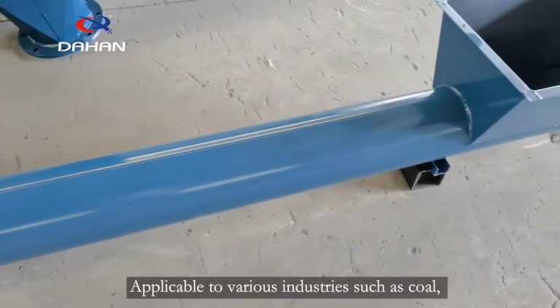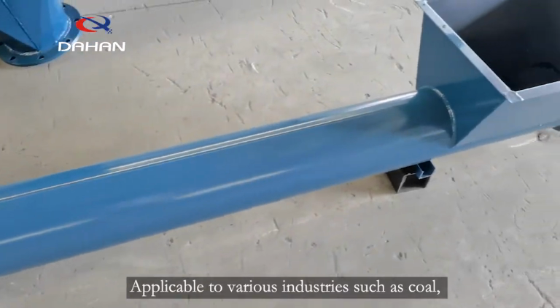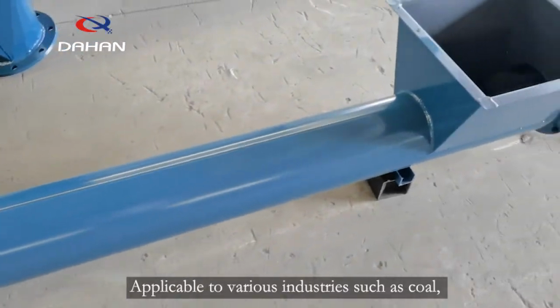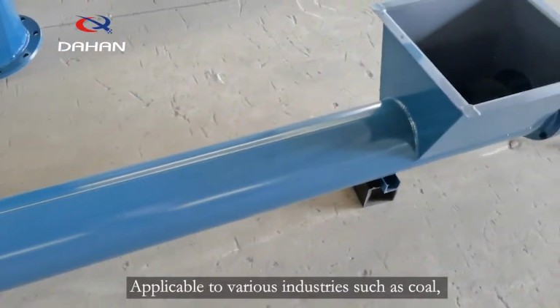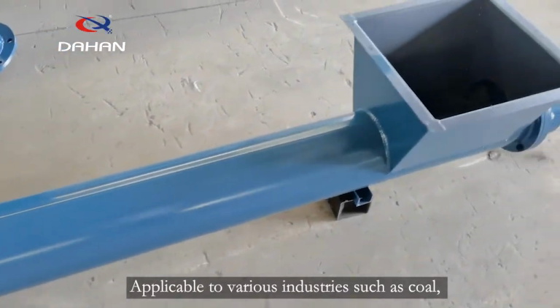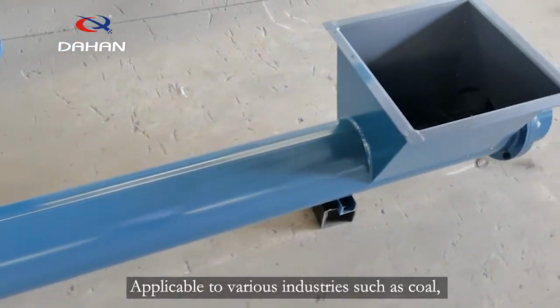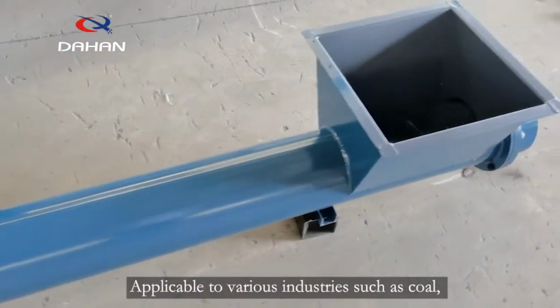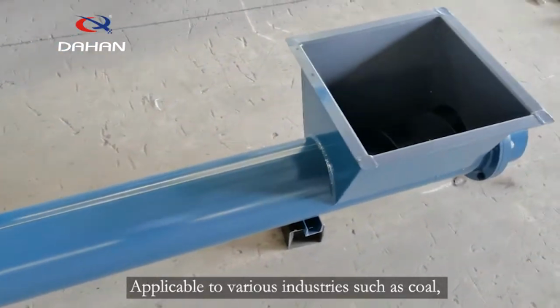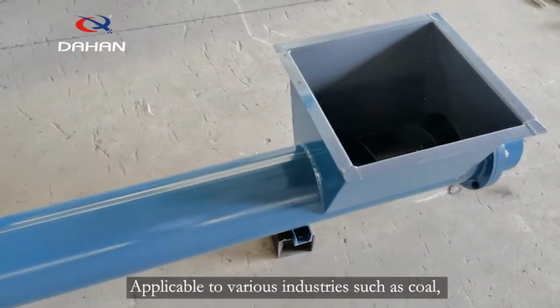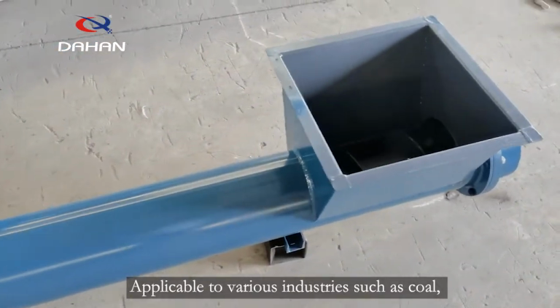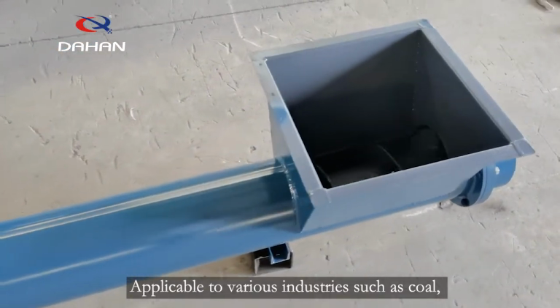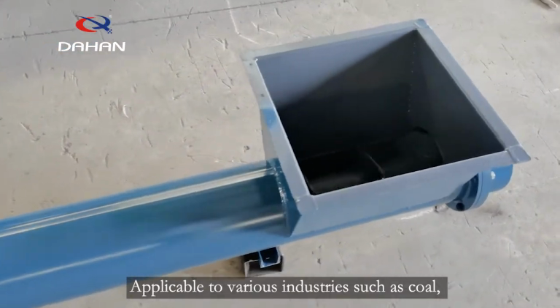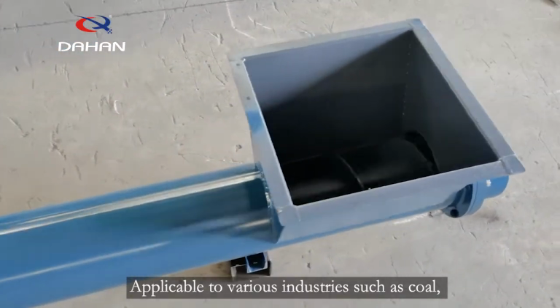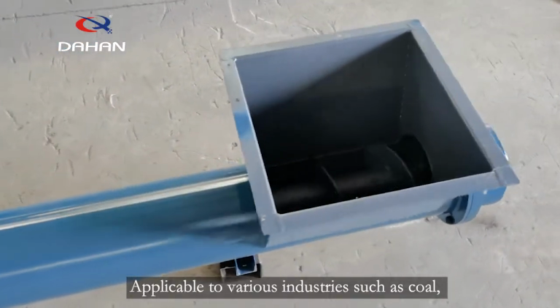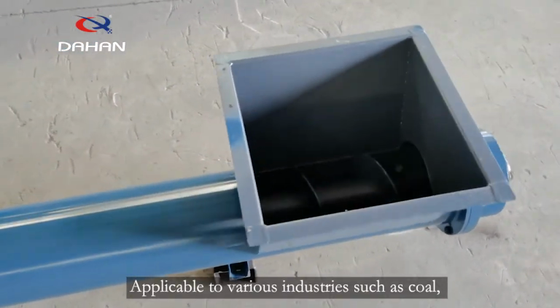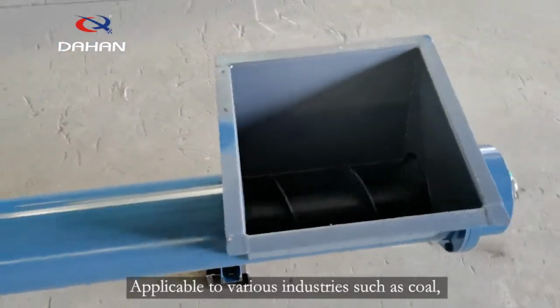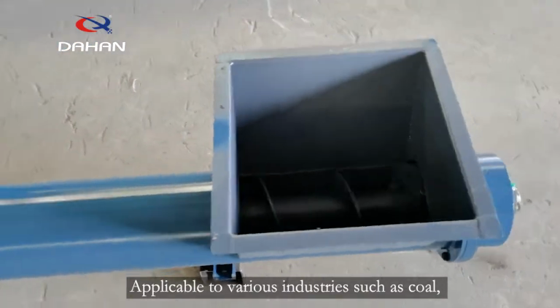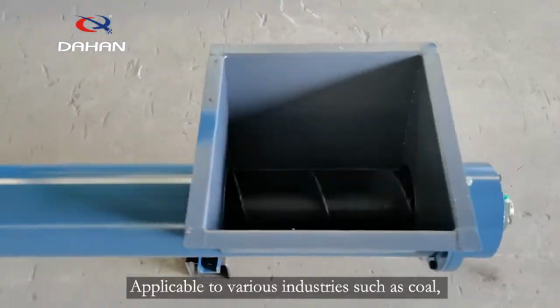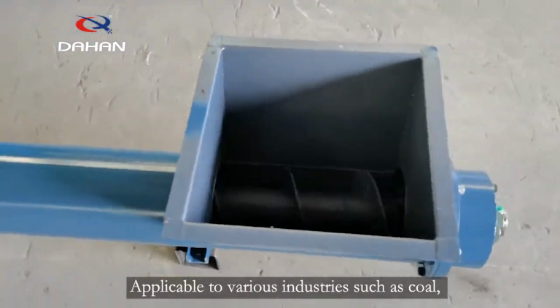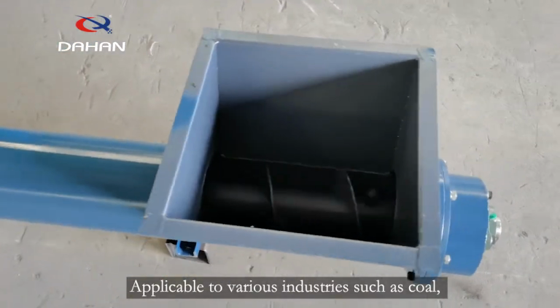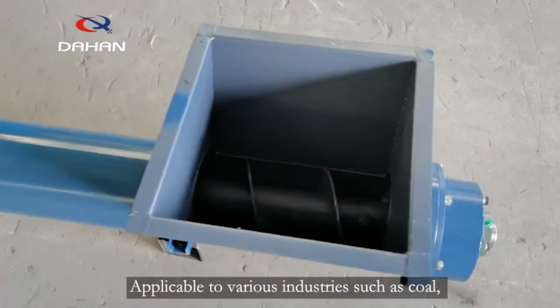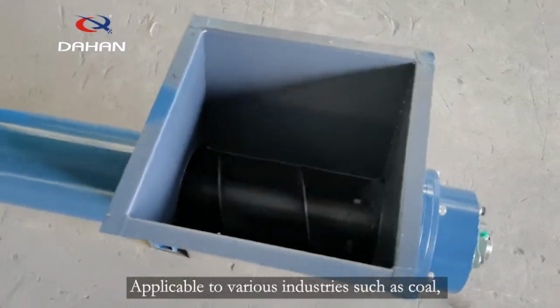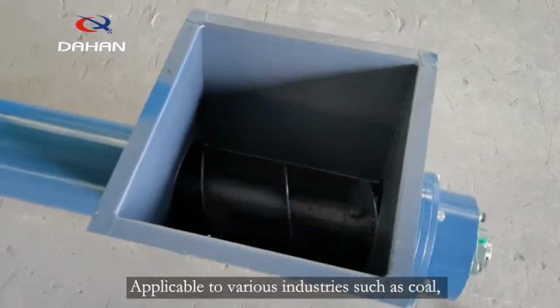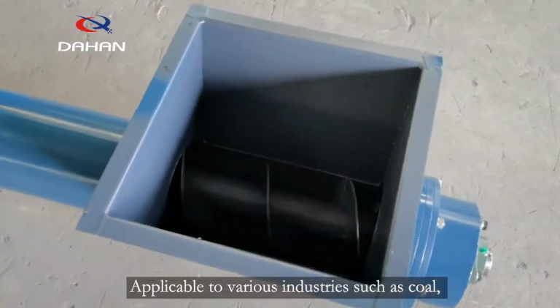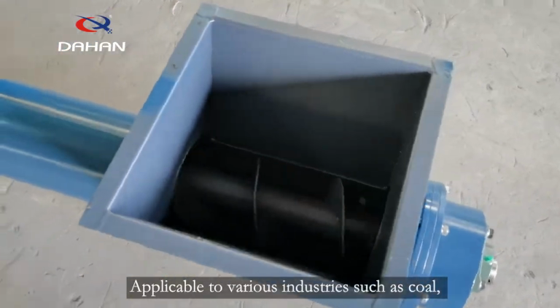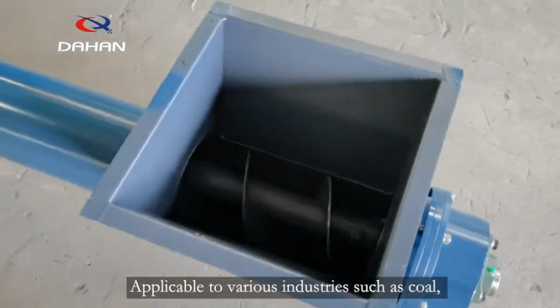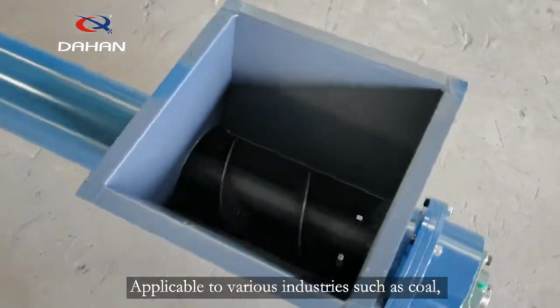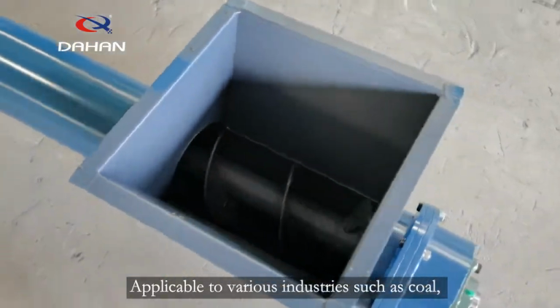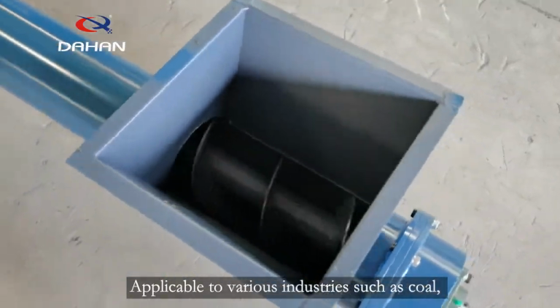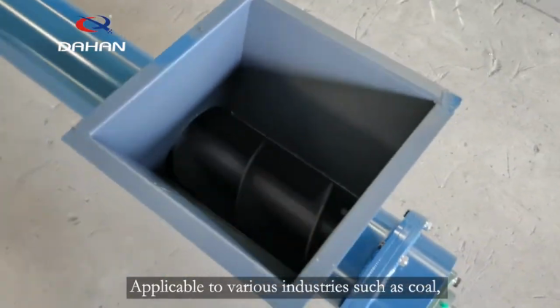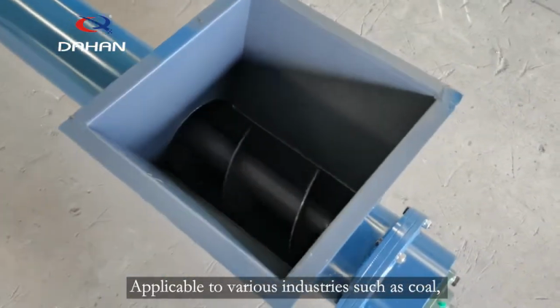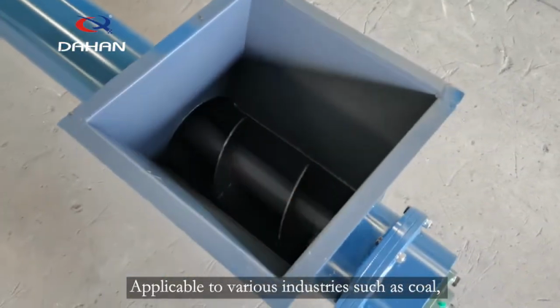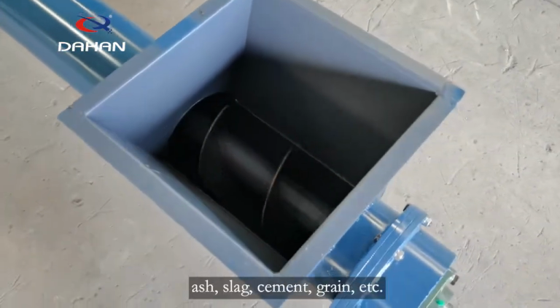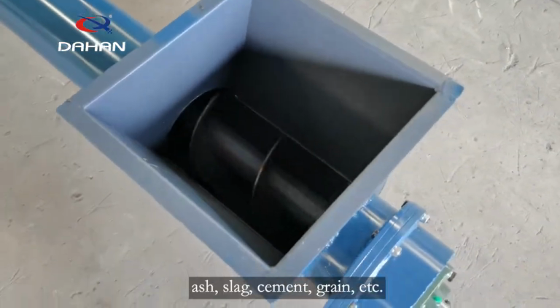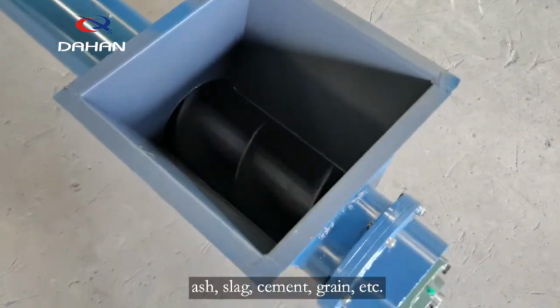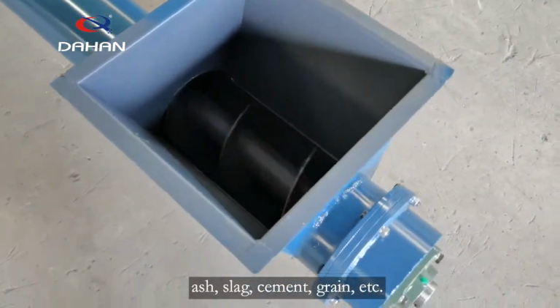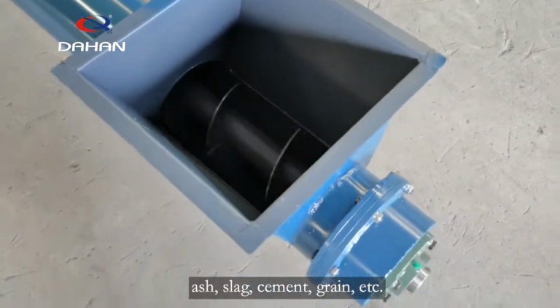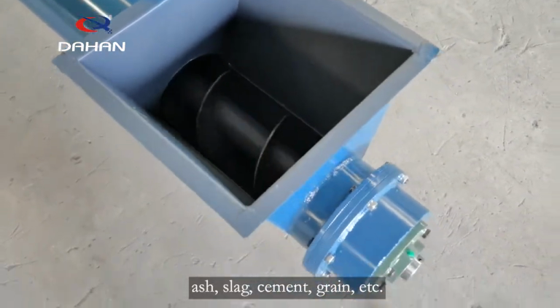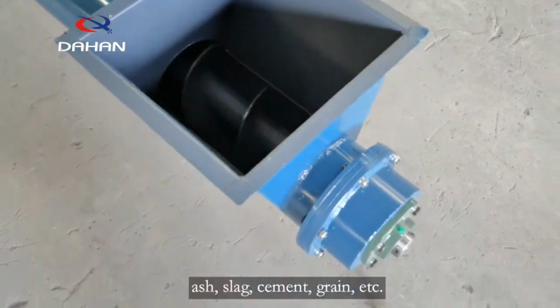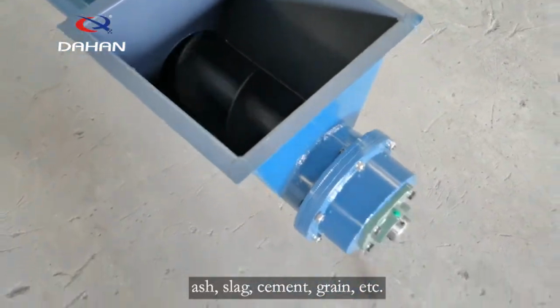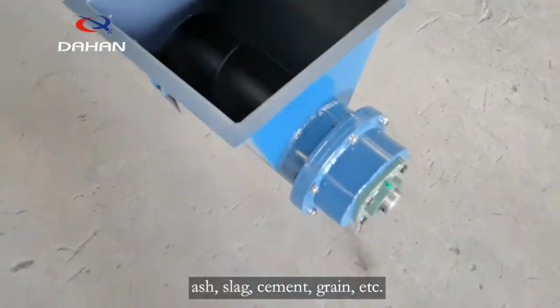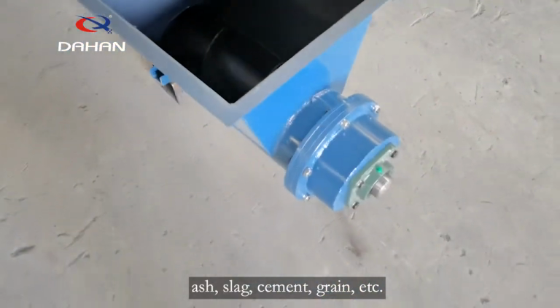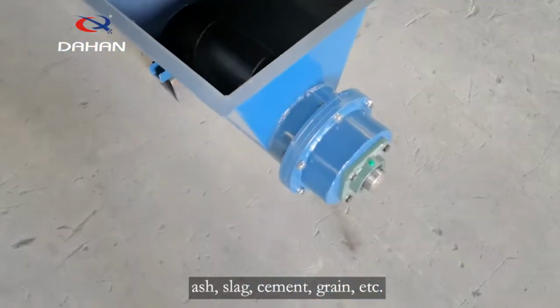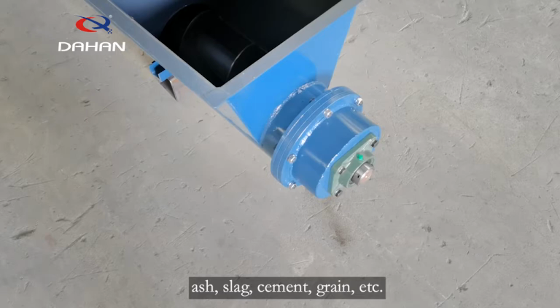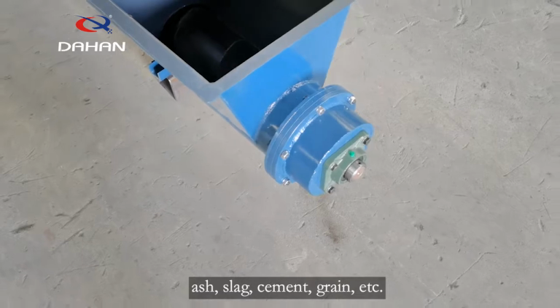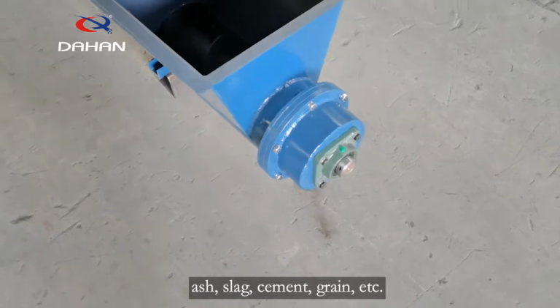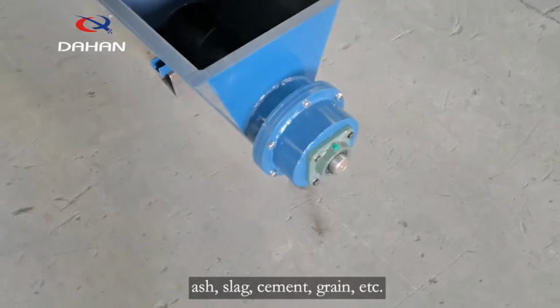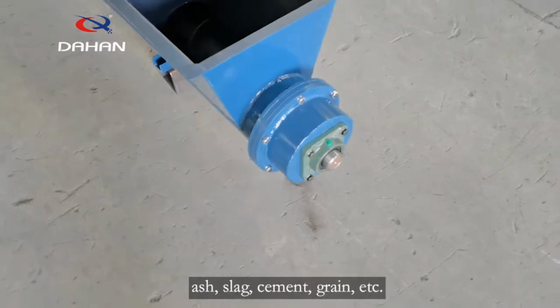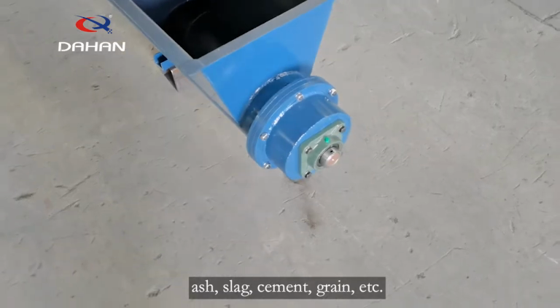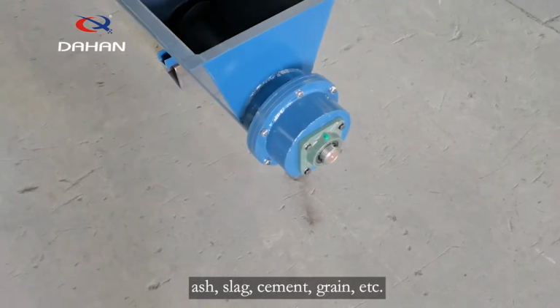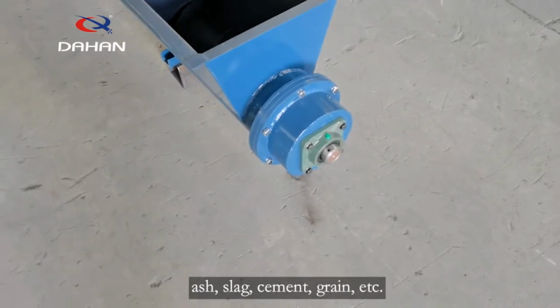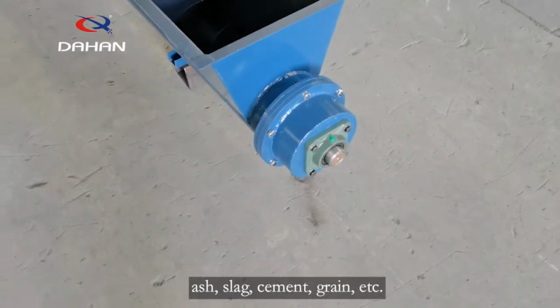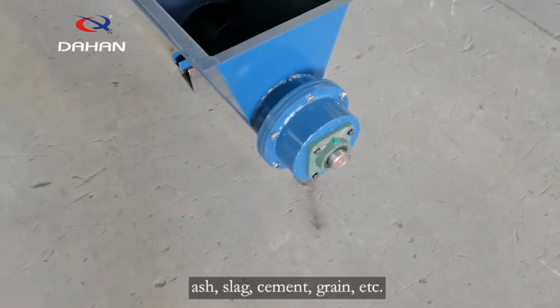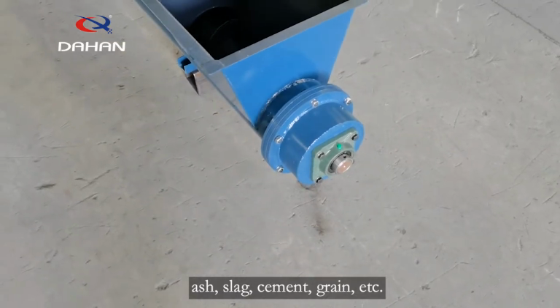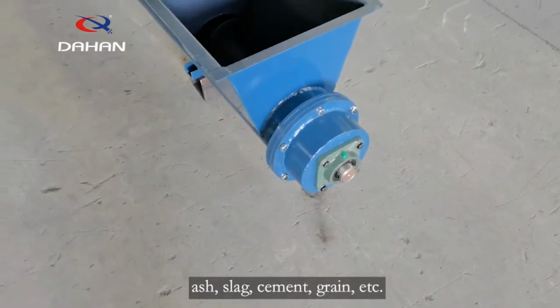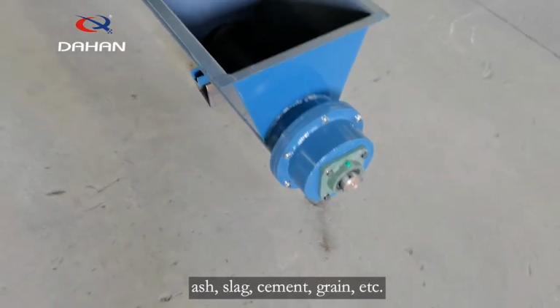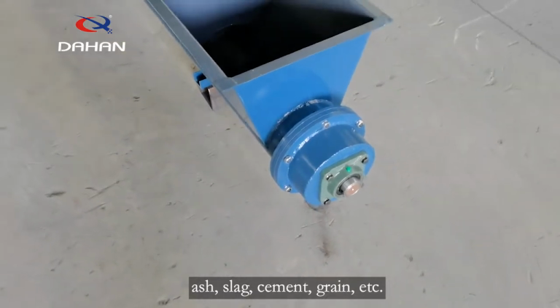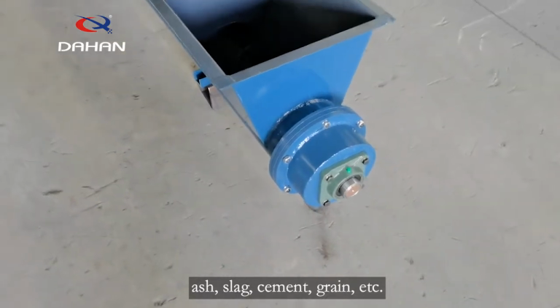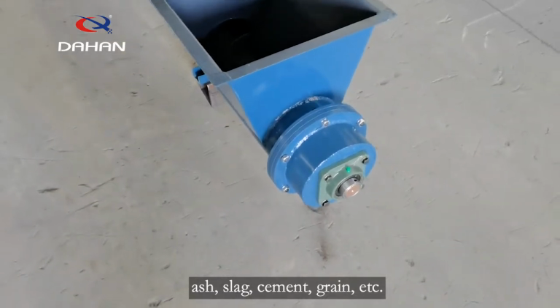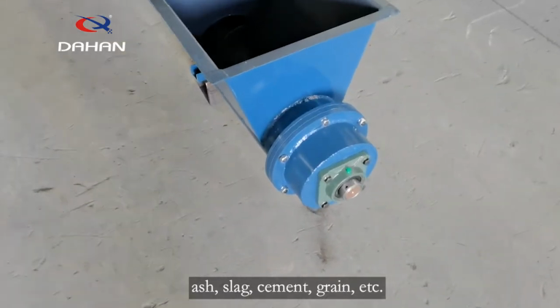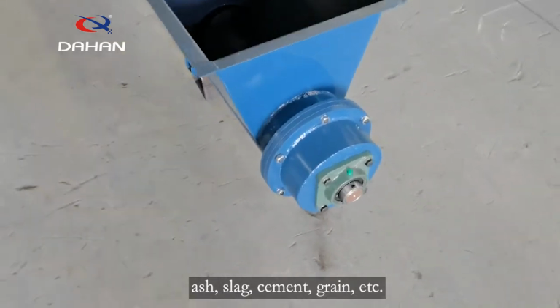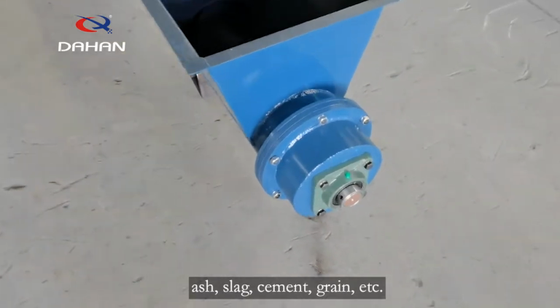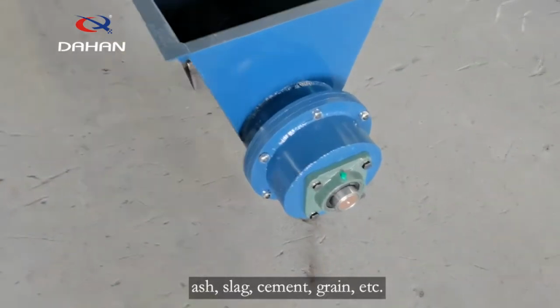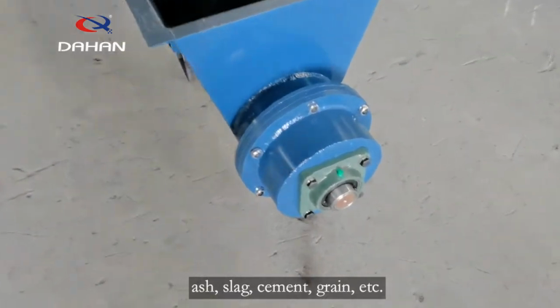Applicable to various industries such as coal, ash, slag, cement, grain, etc.